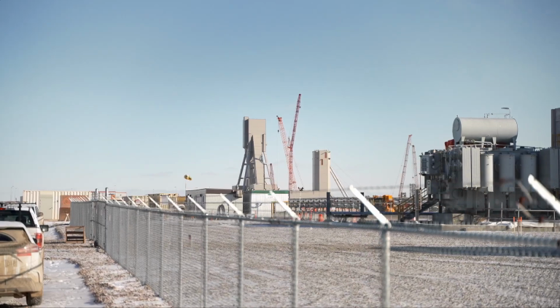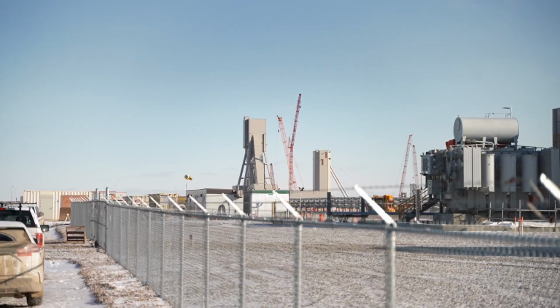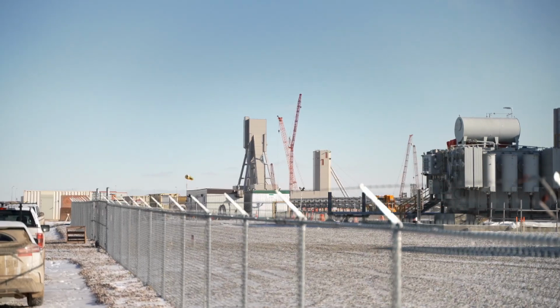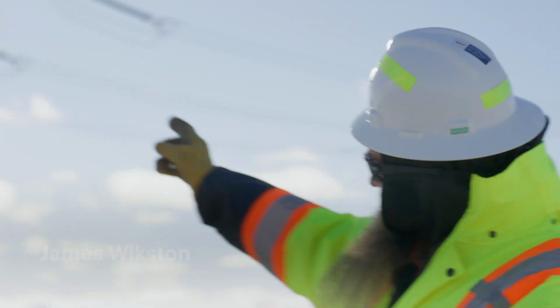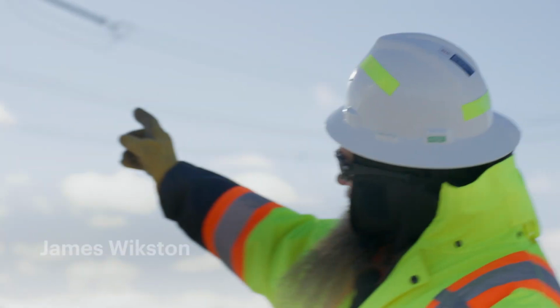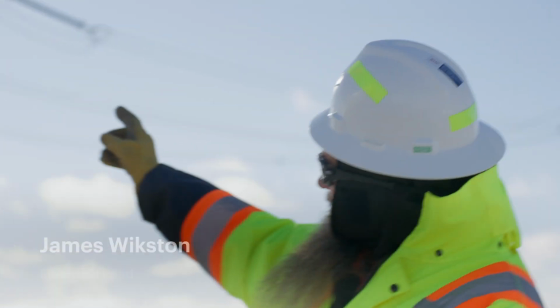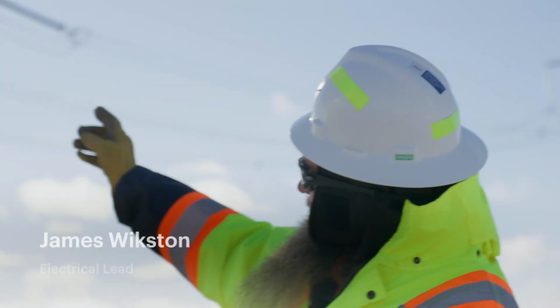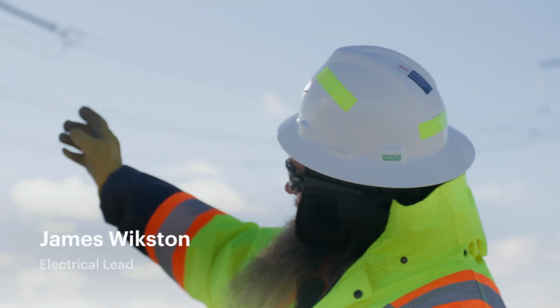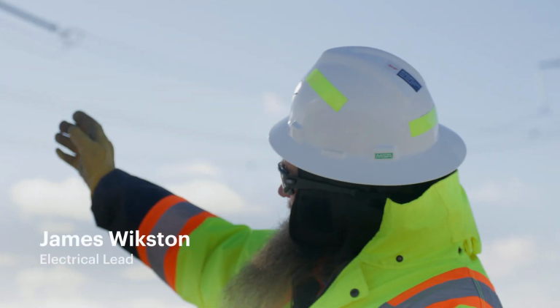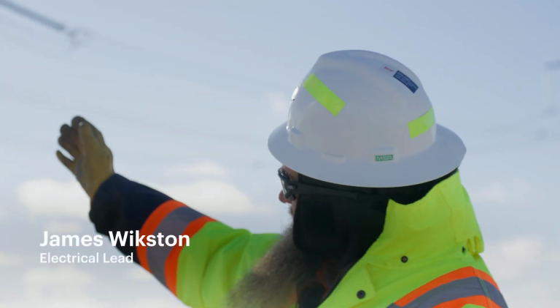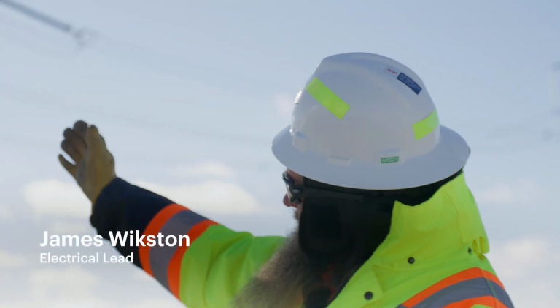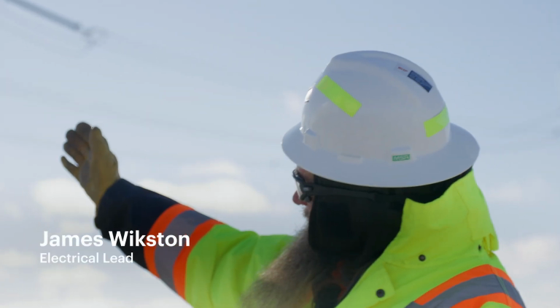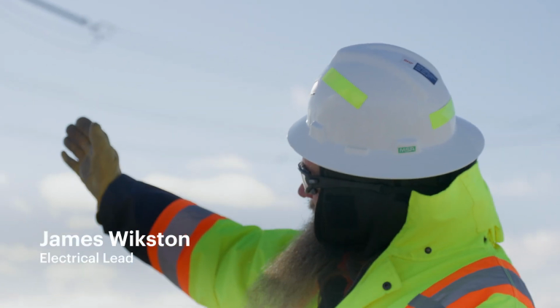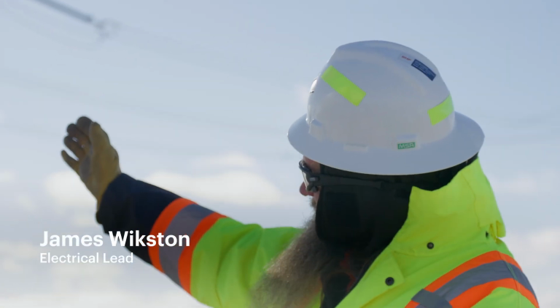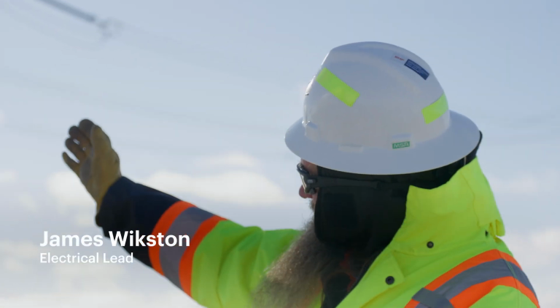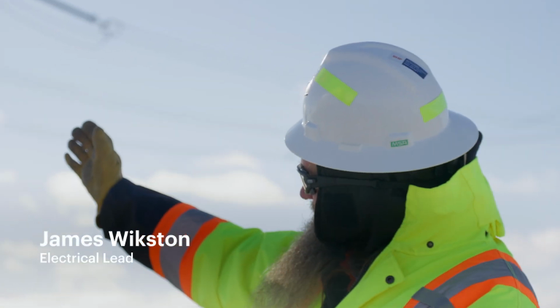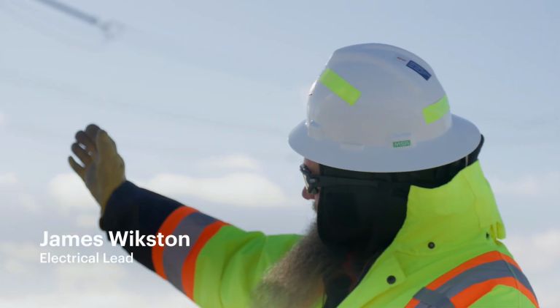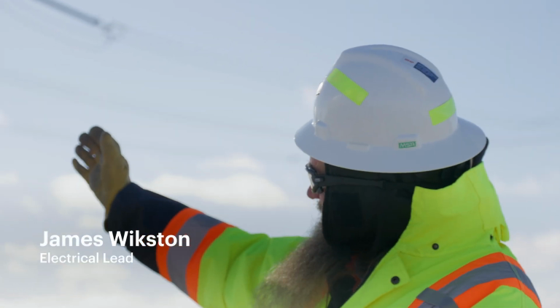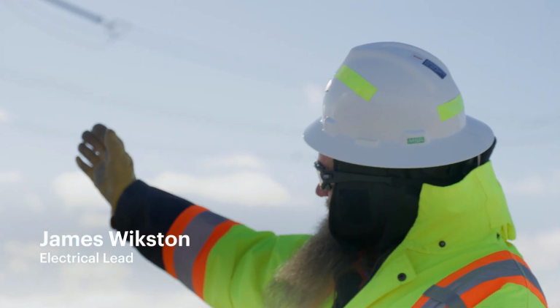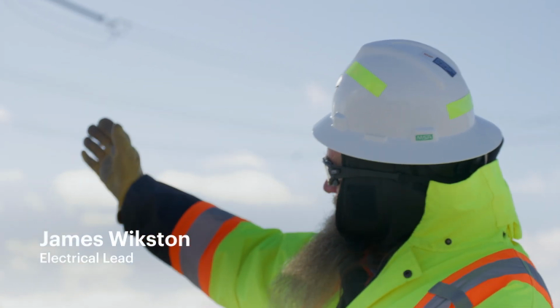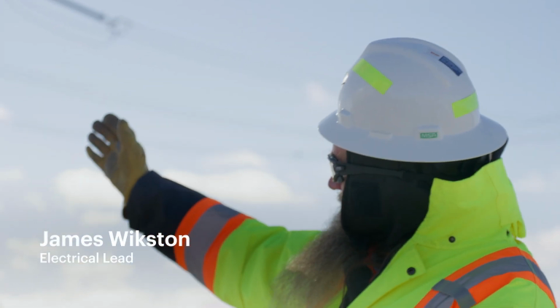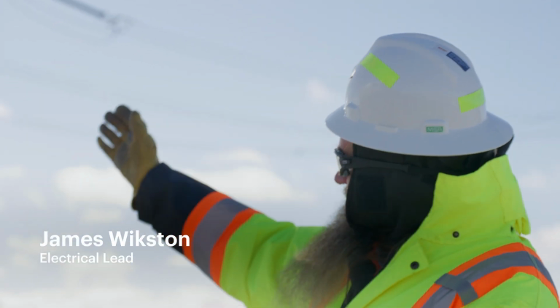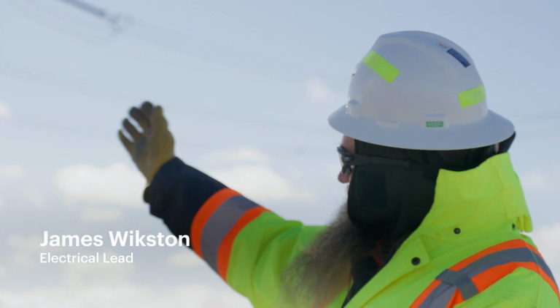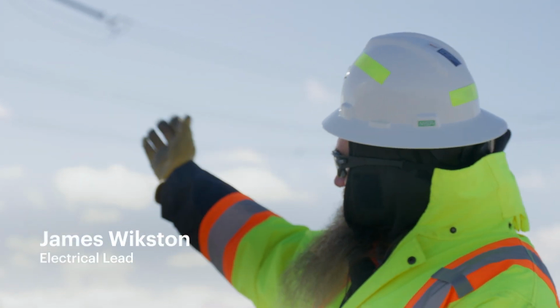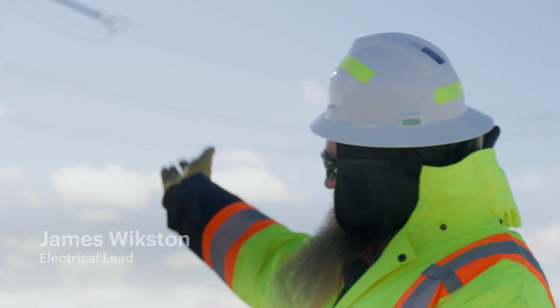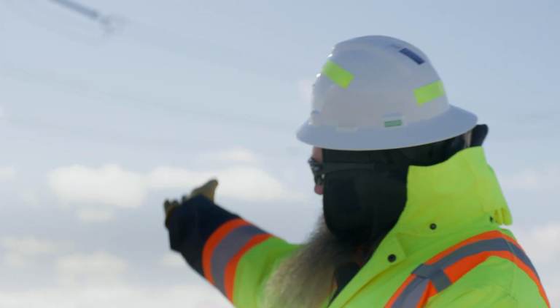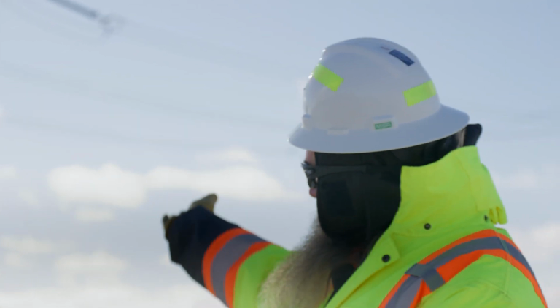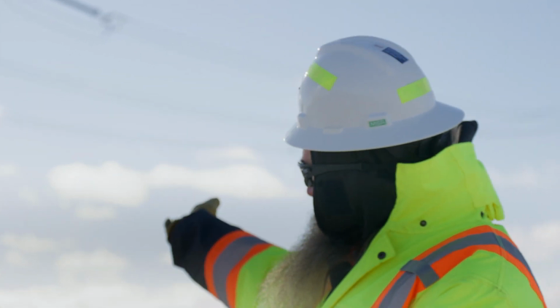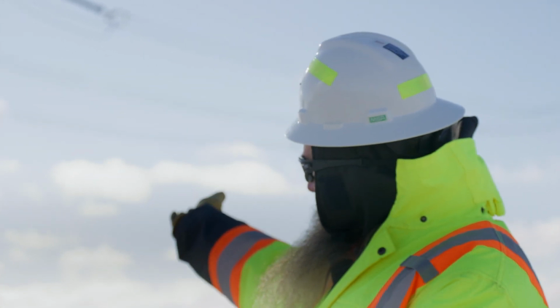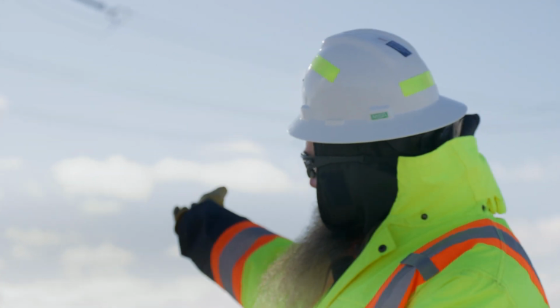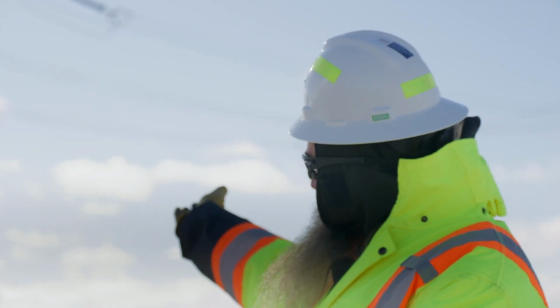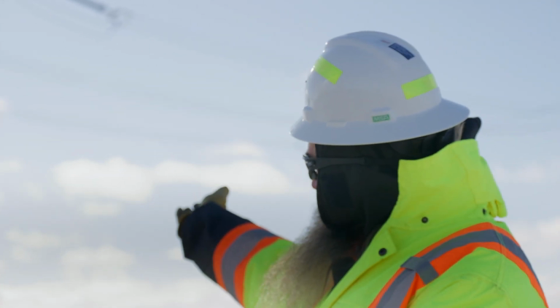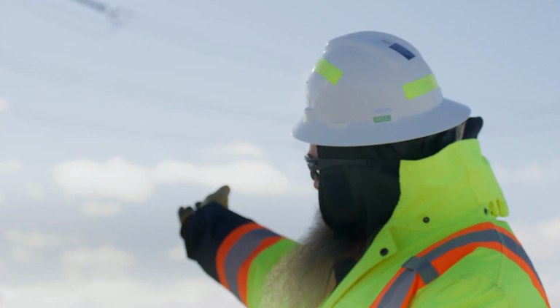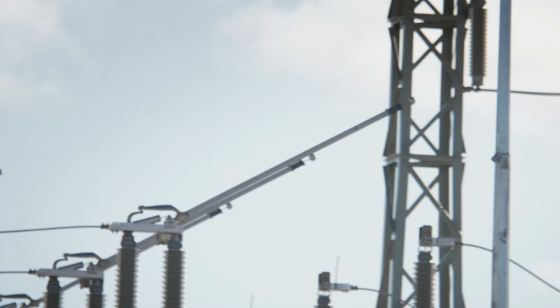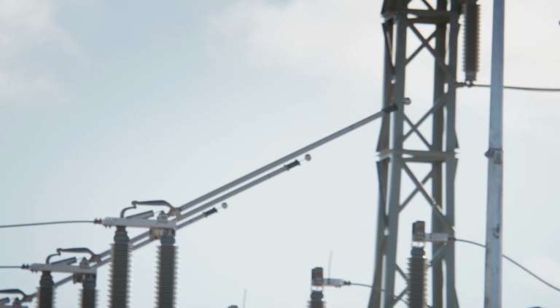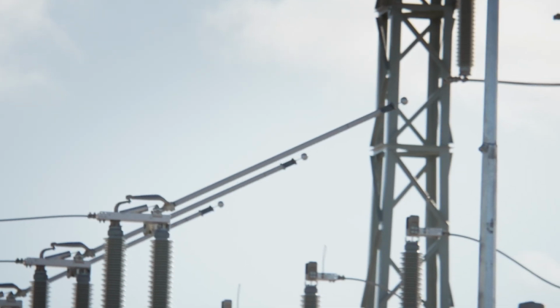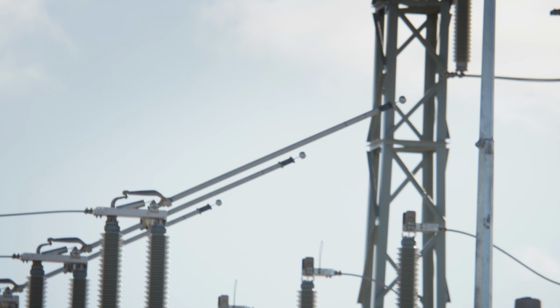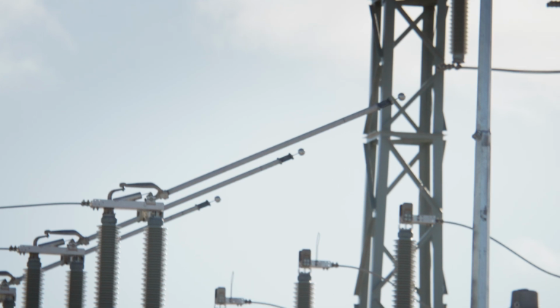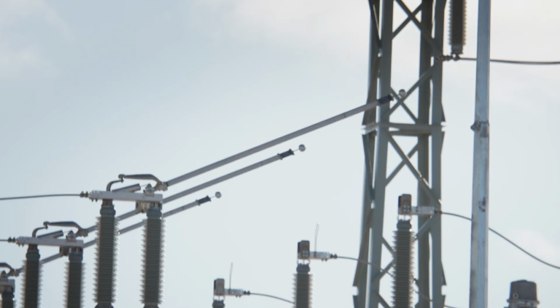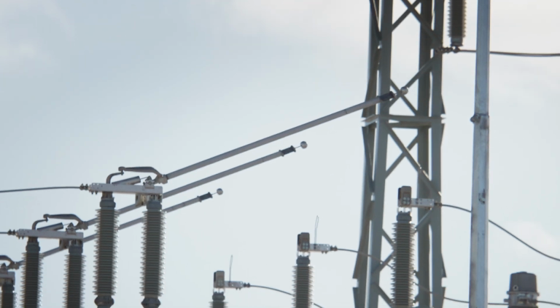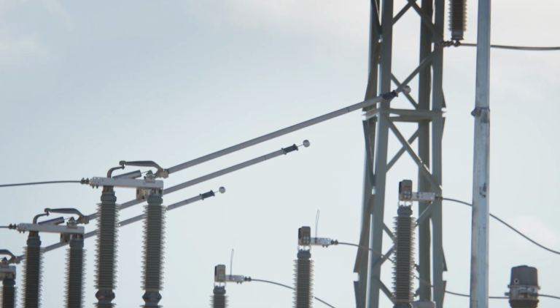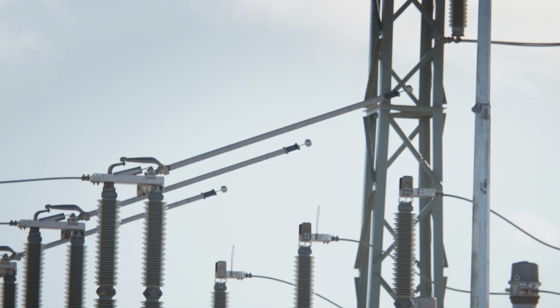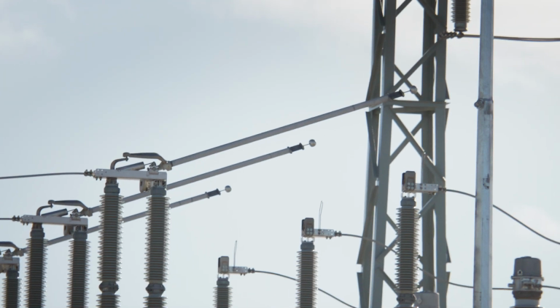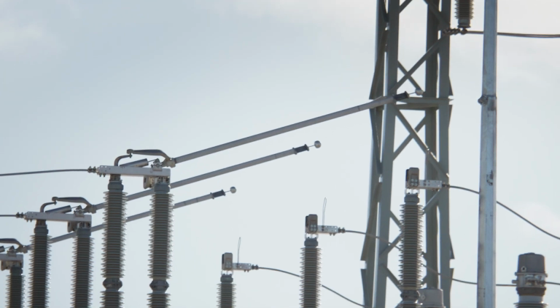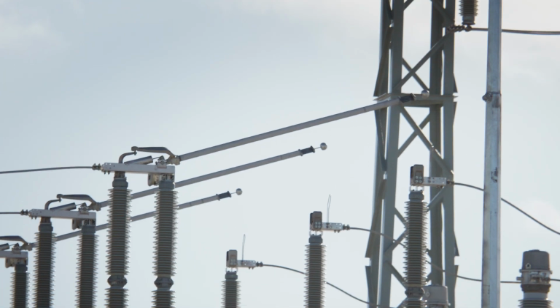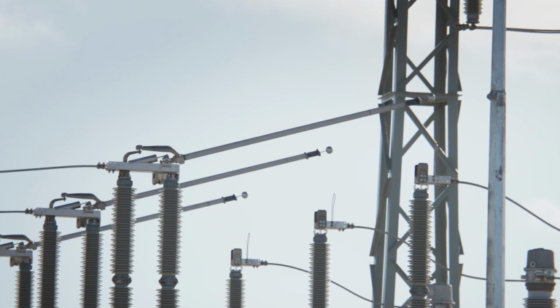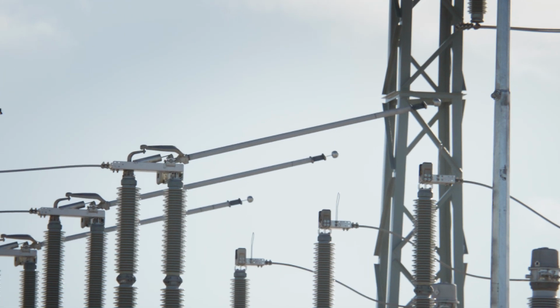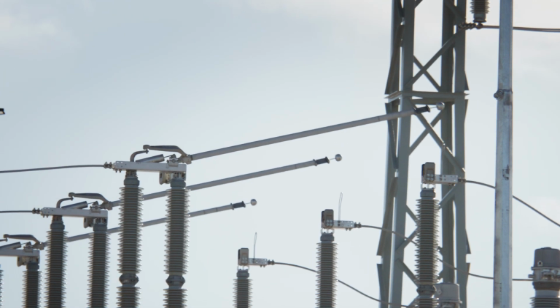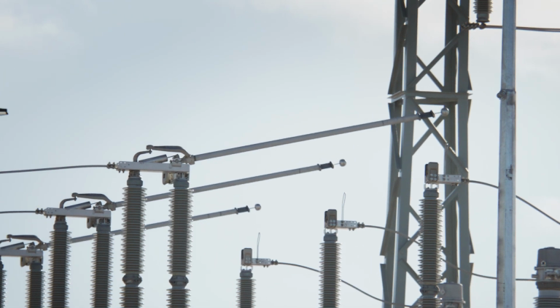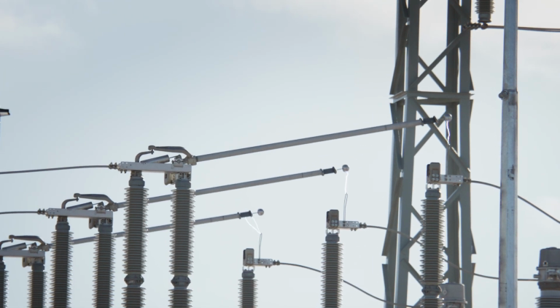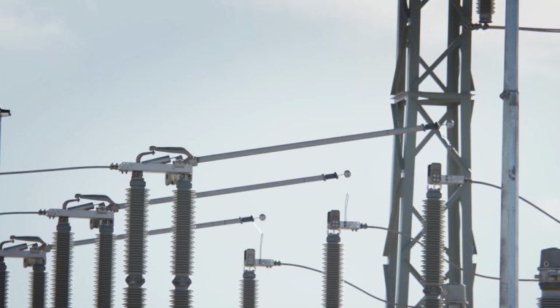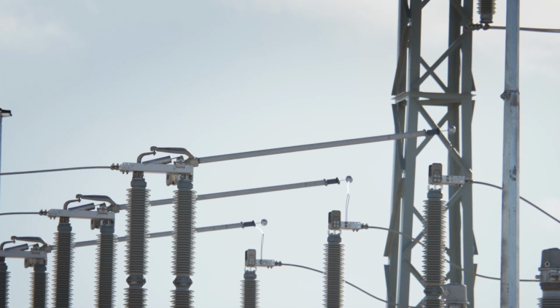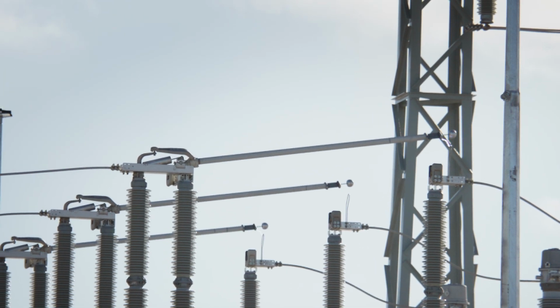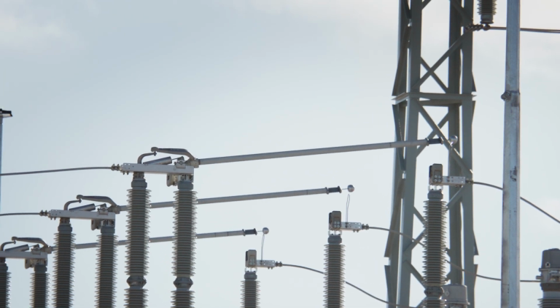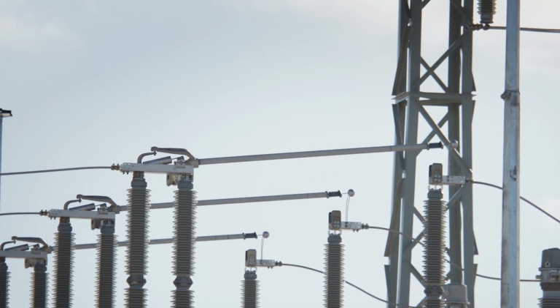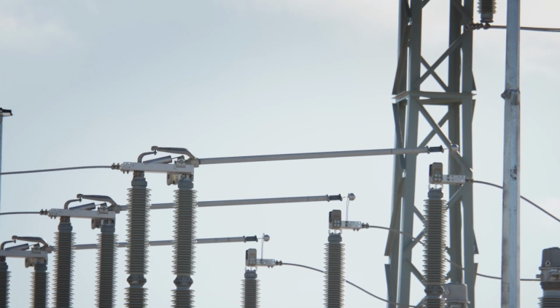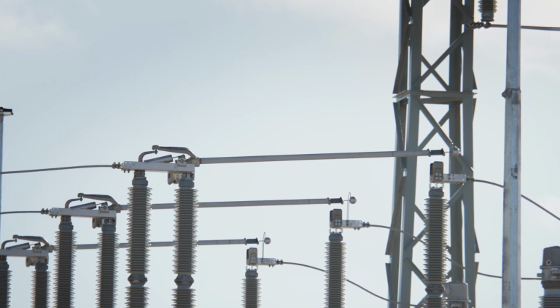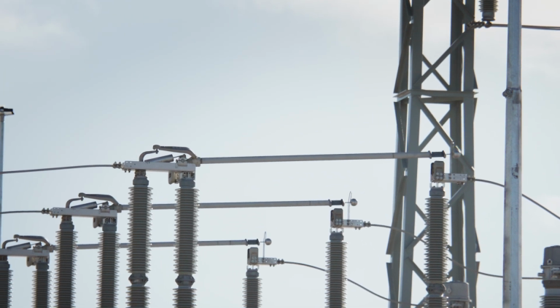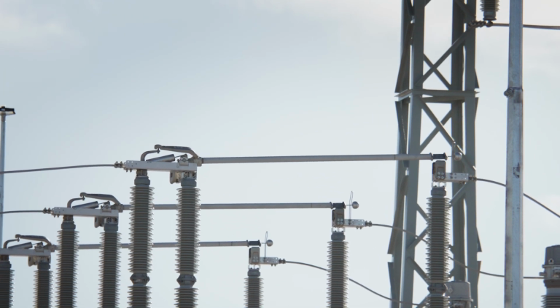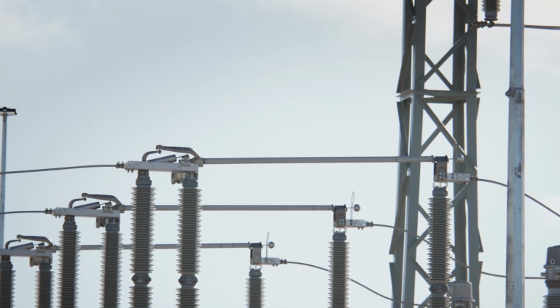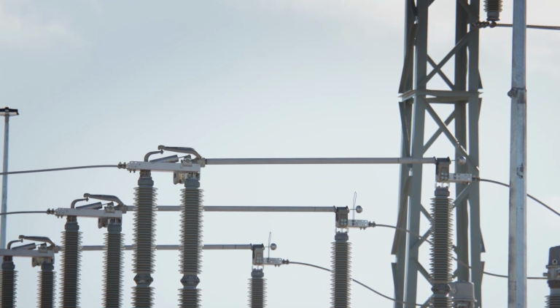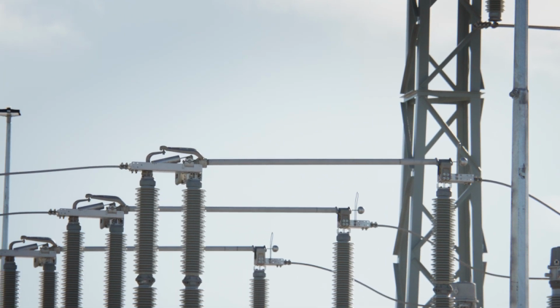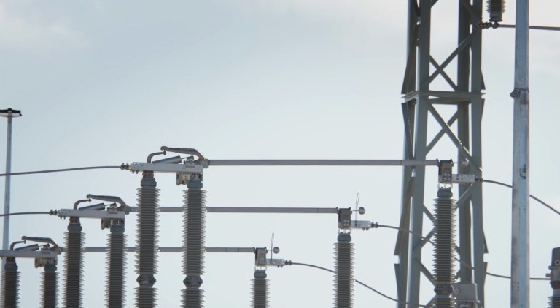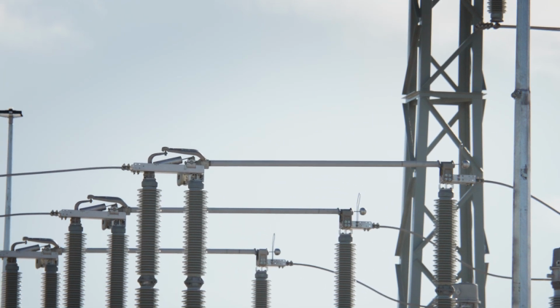The arm that's up on the disconnect switch is going to go down so that you'll have a straight line between all the devices.